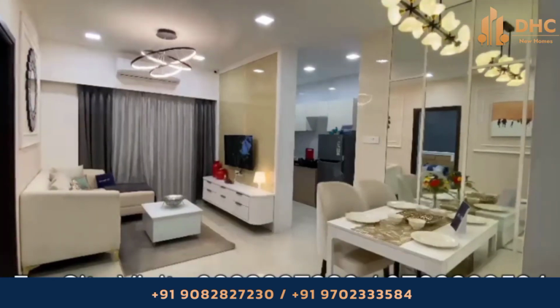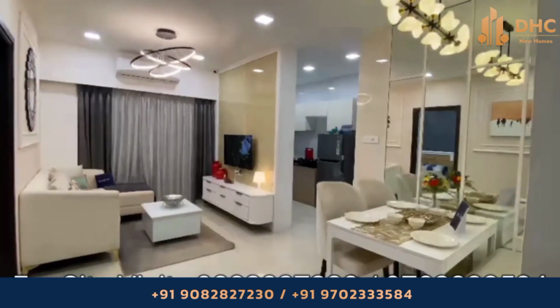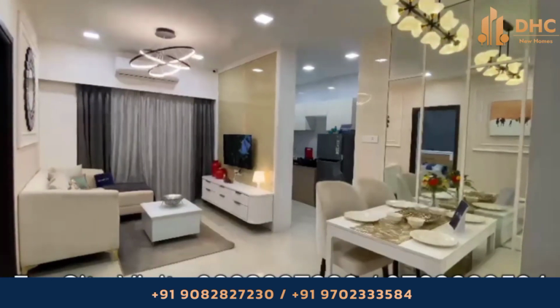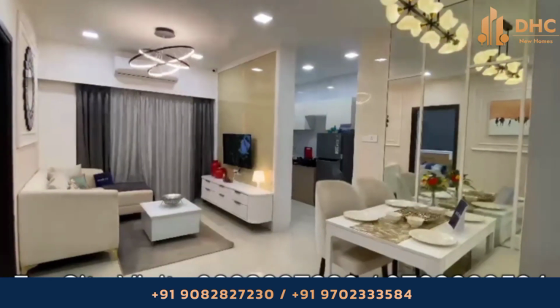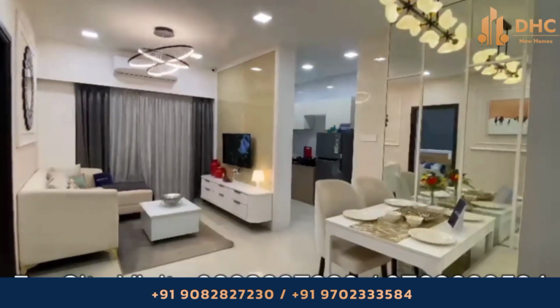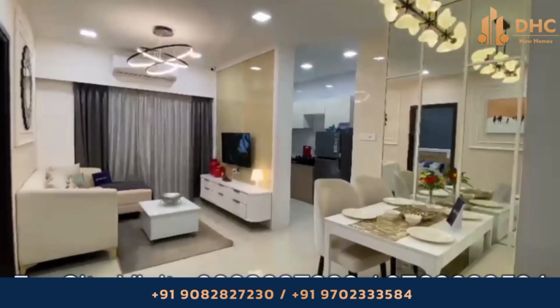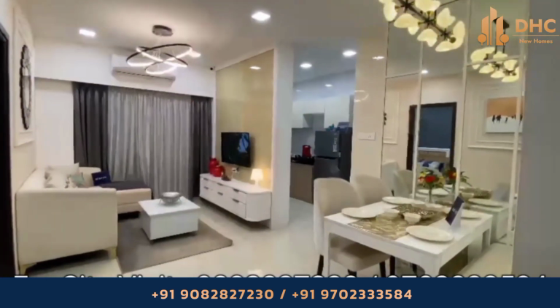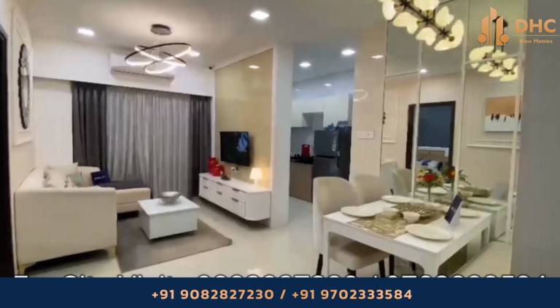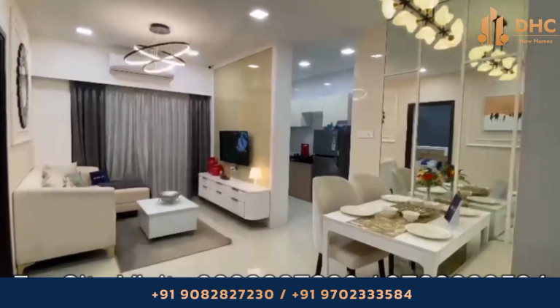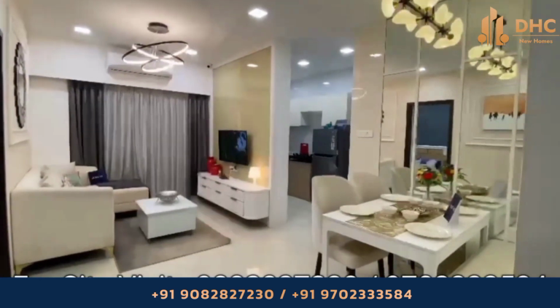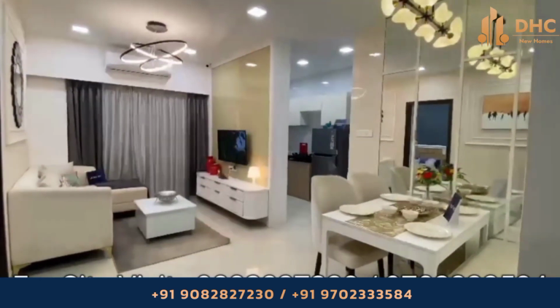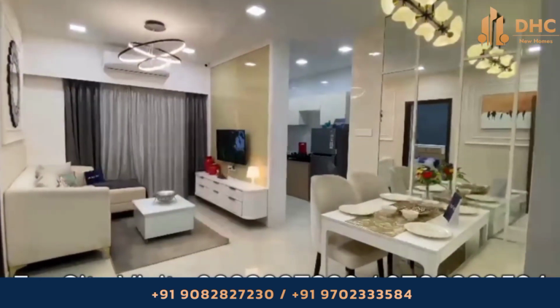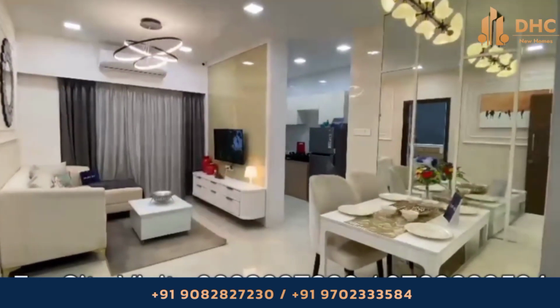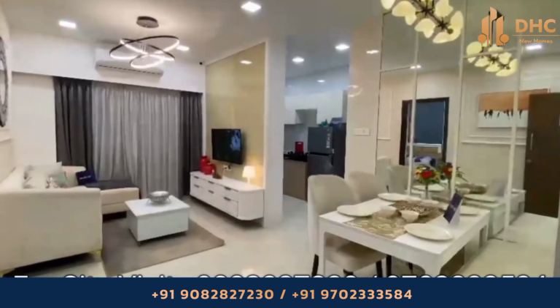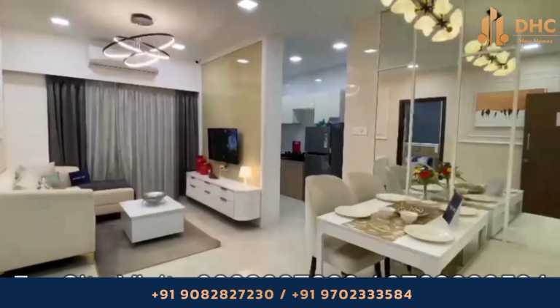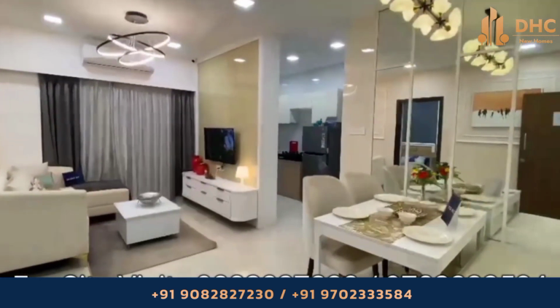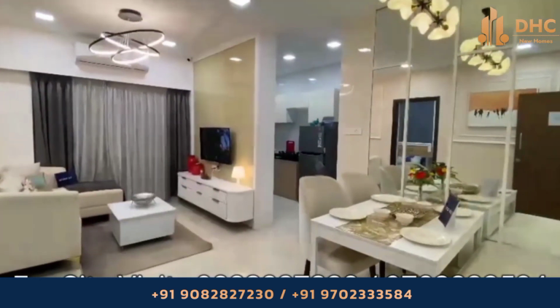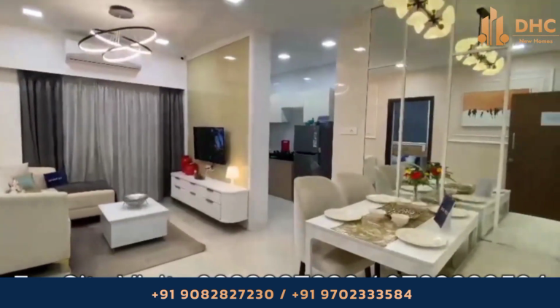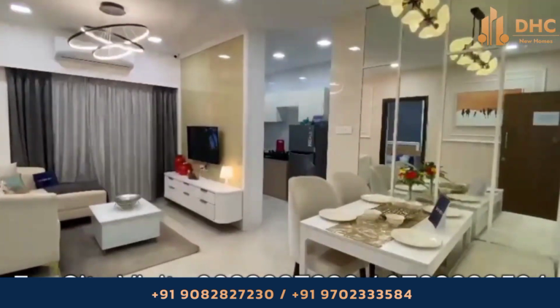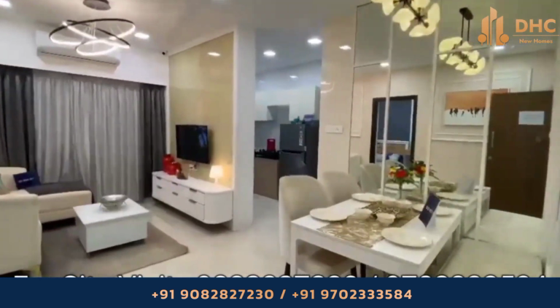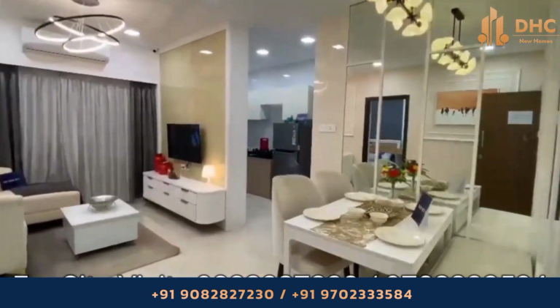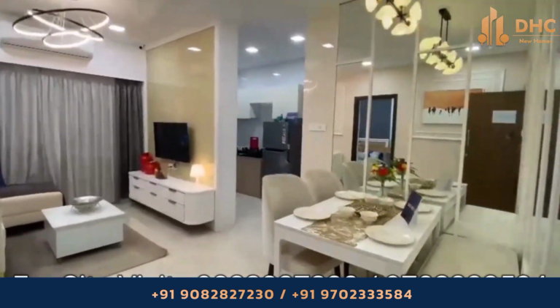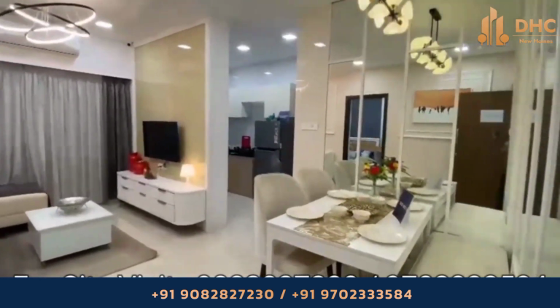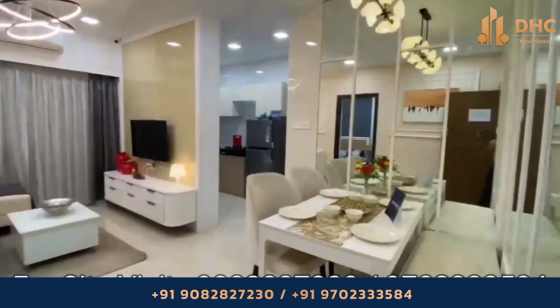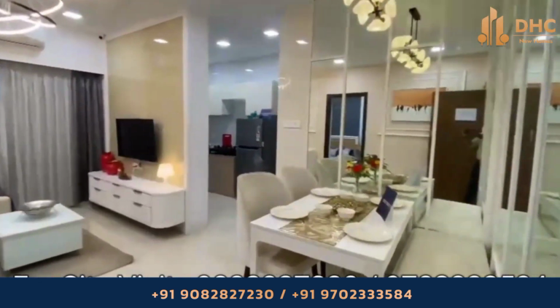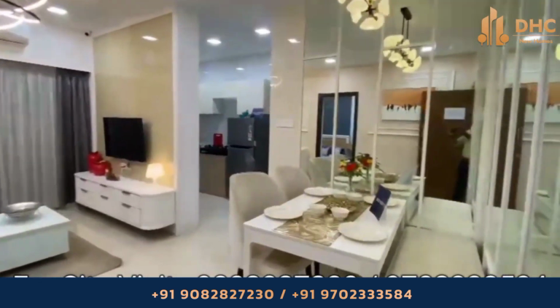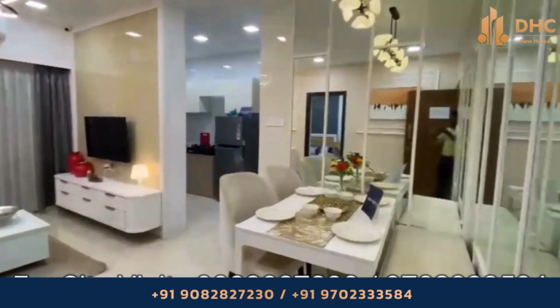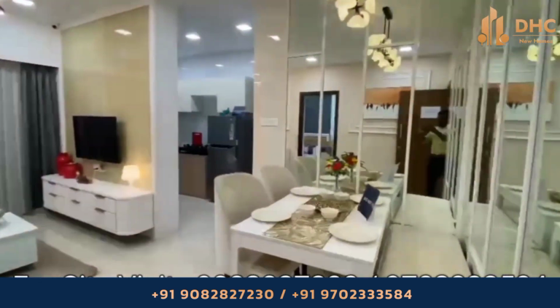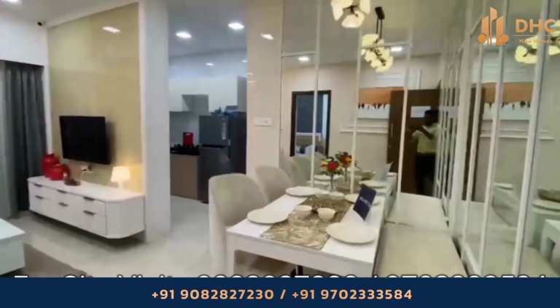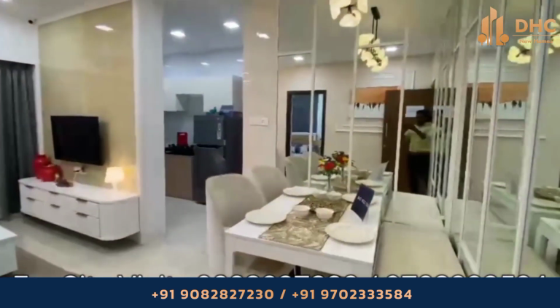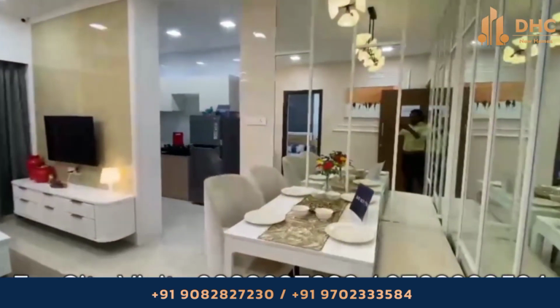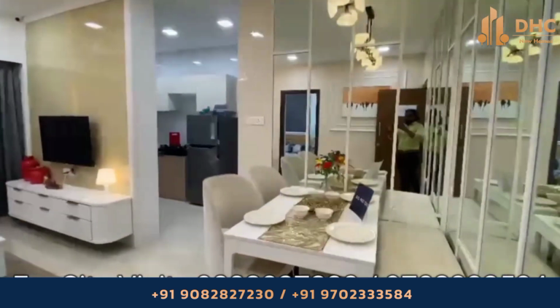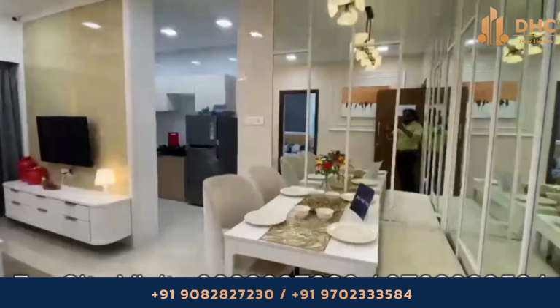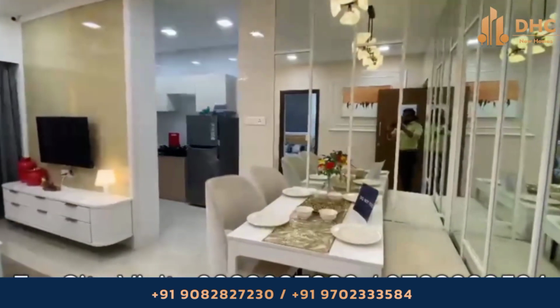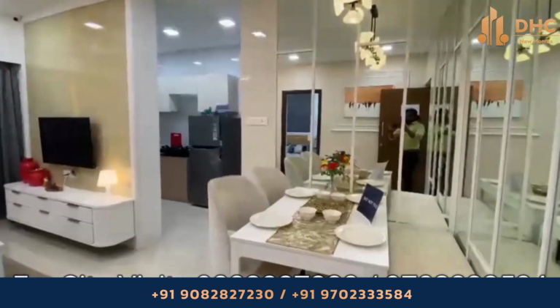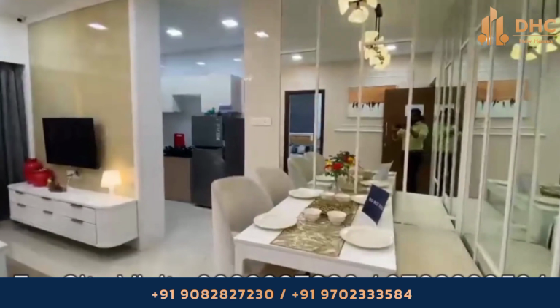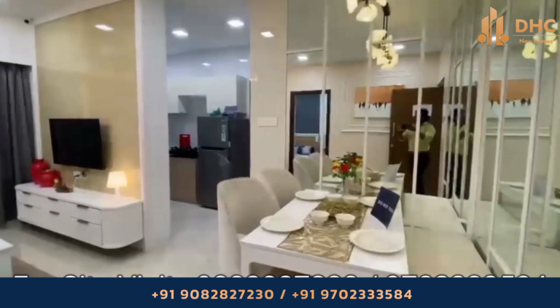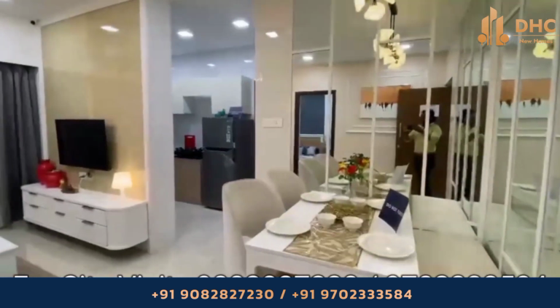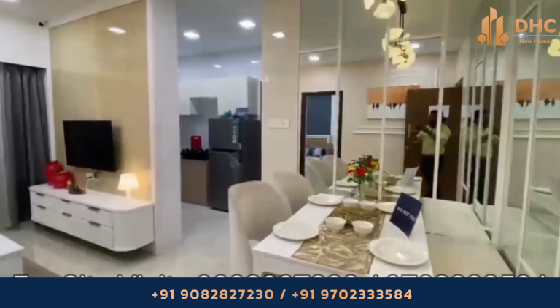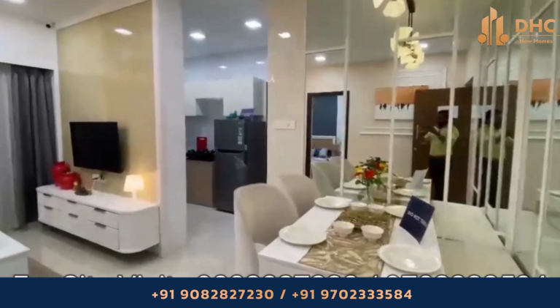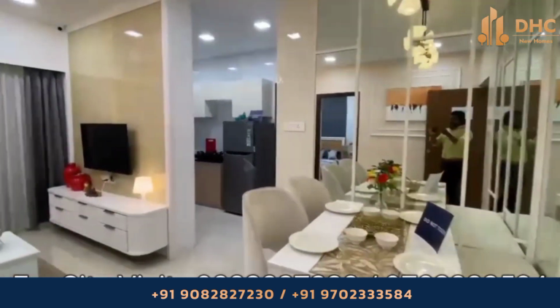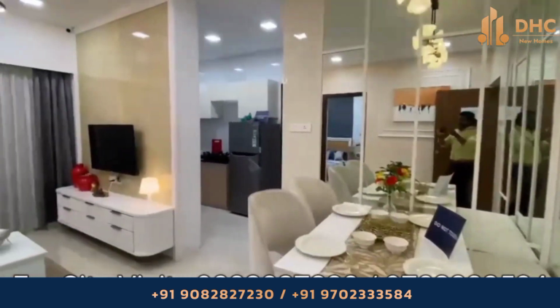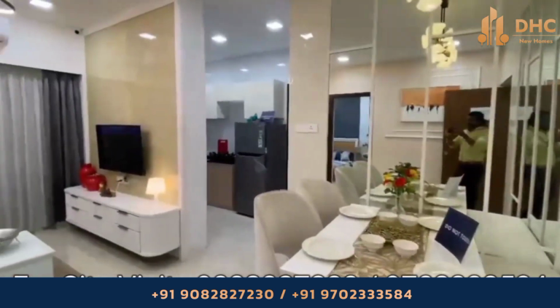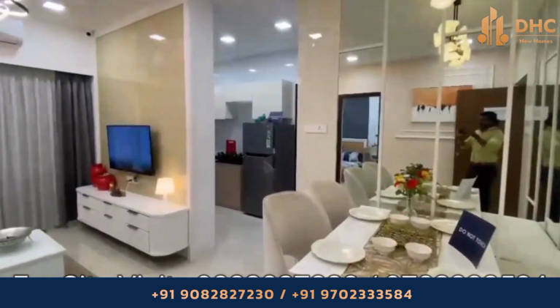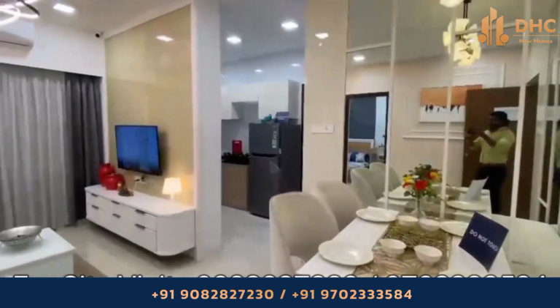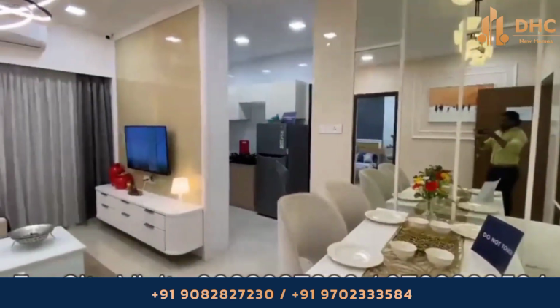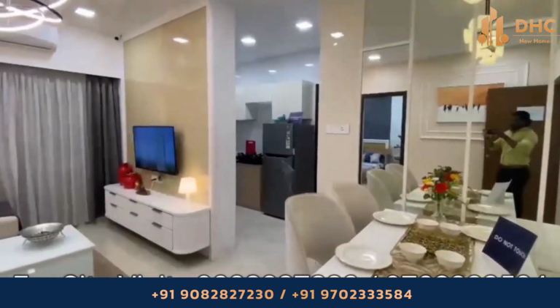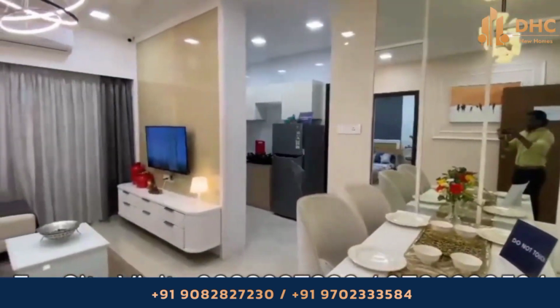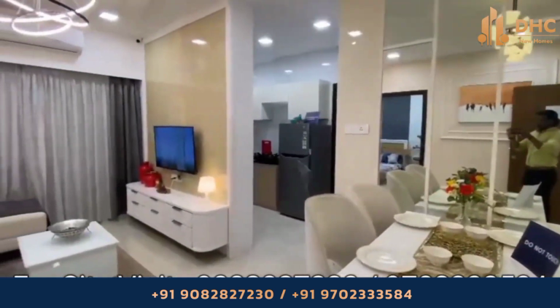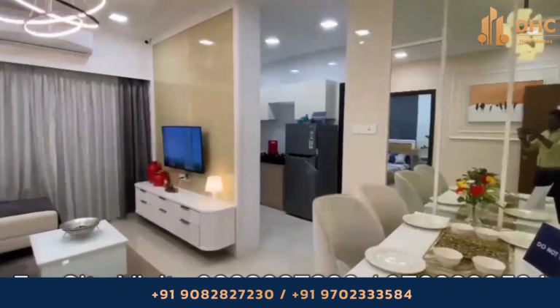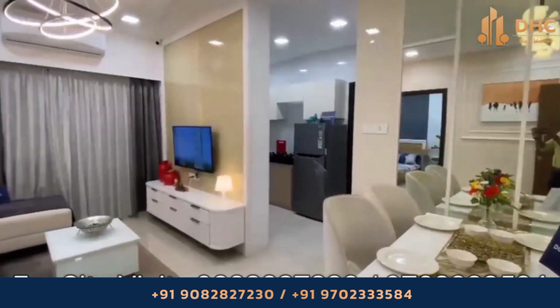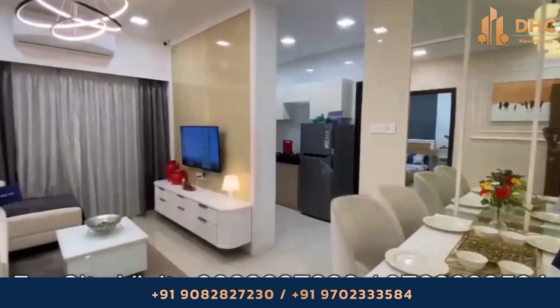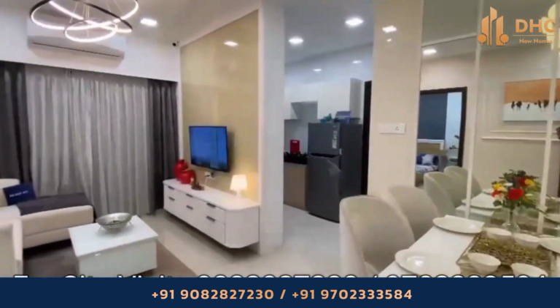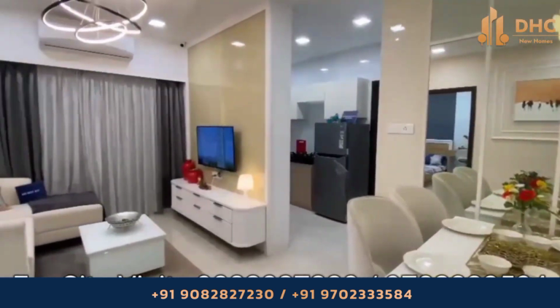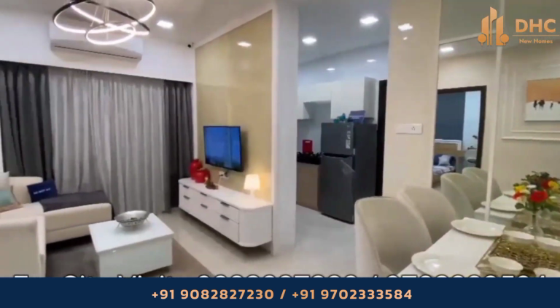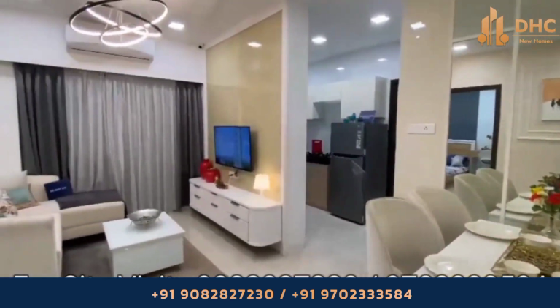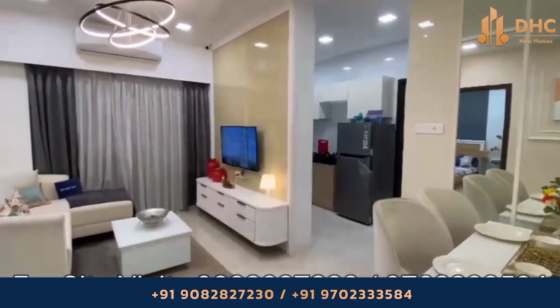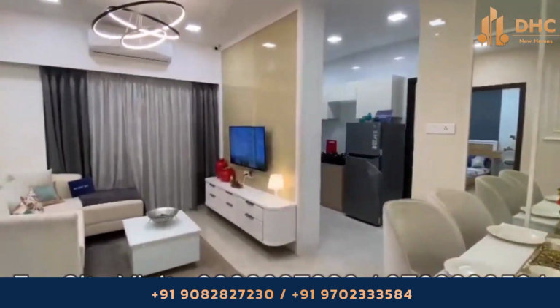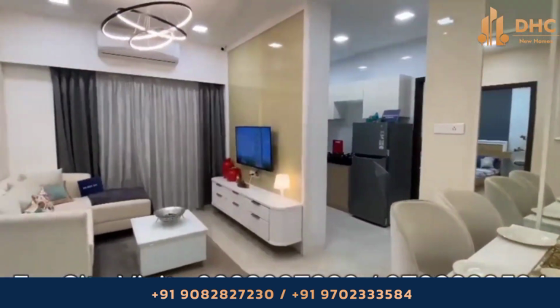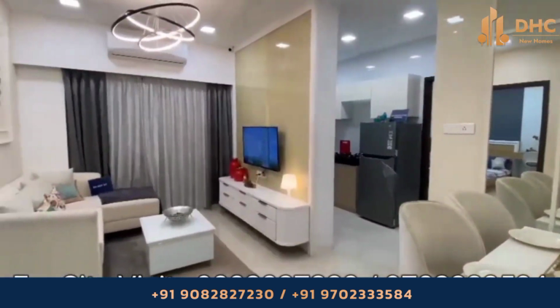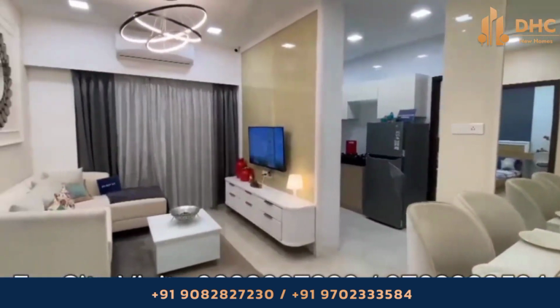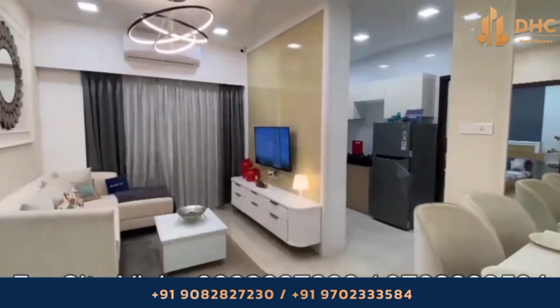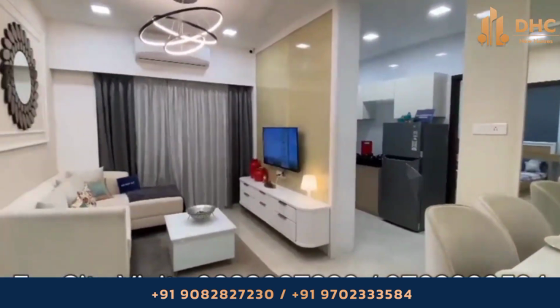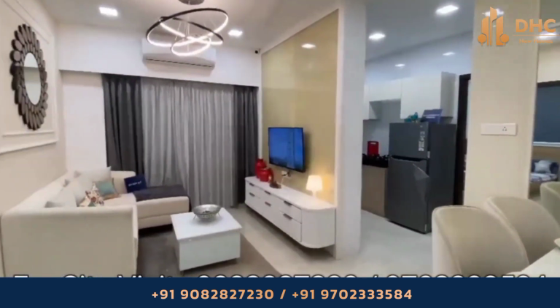Welcome back guys. Today we are touring Sethia Pride at Kandivali West. This is a sample flat provided by the builder.